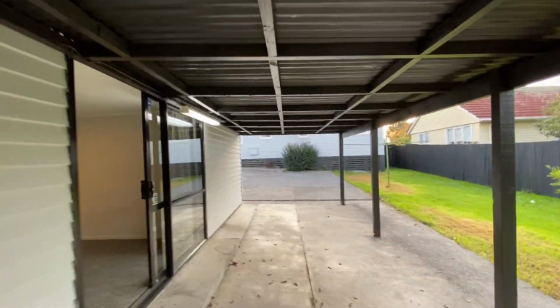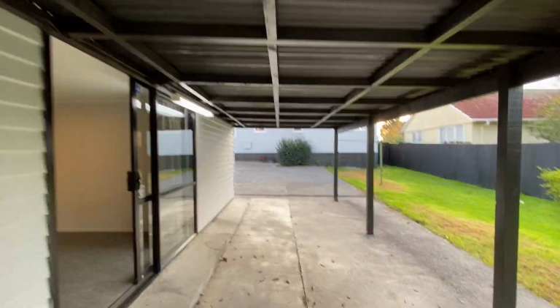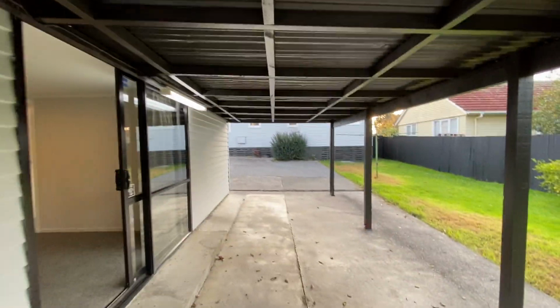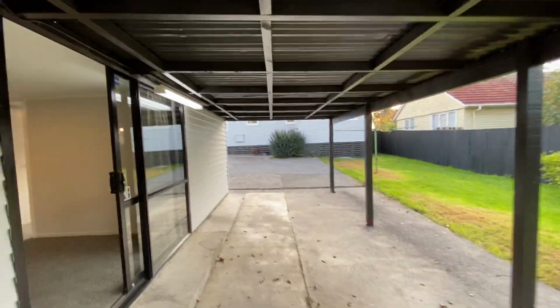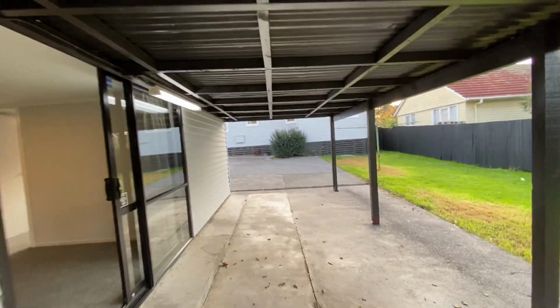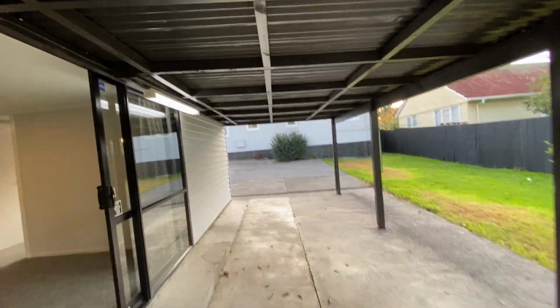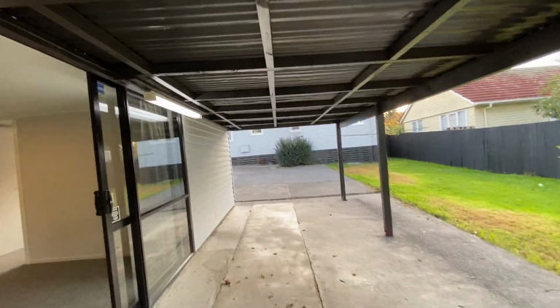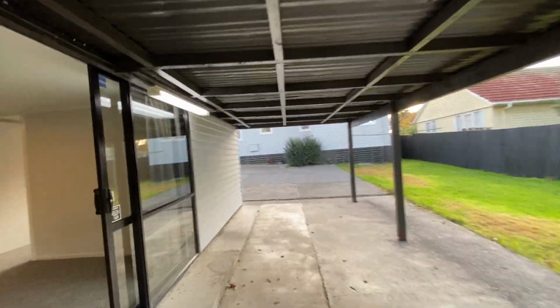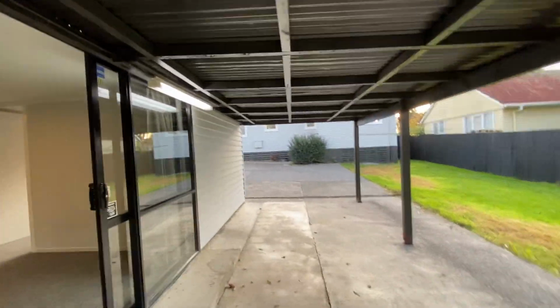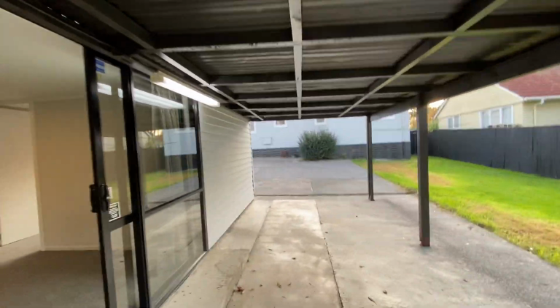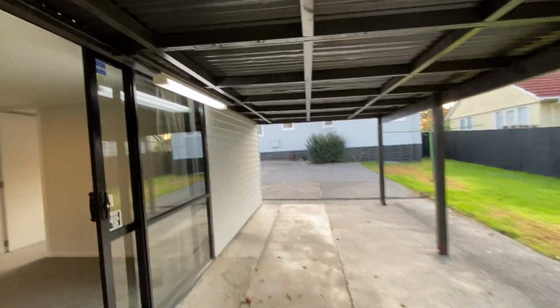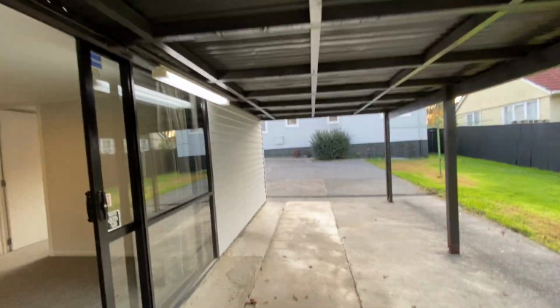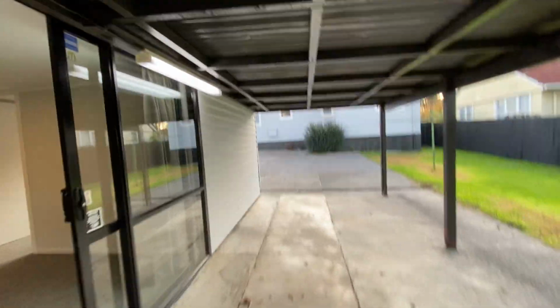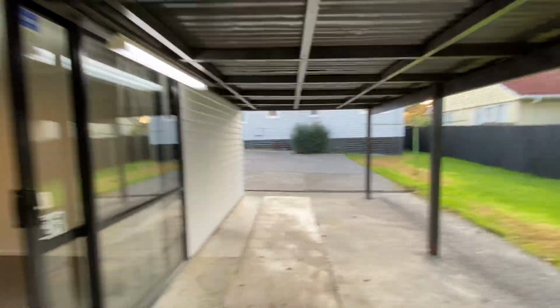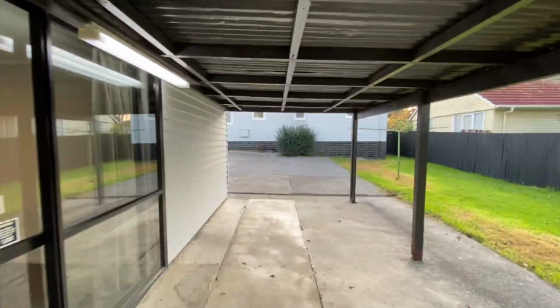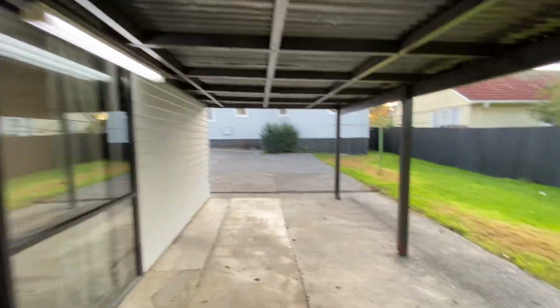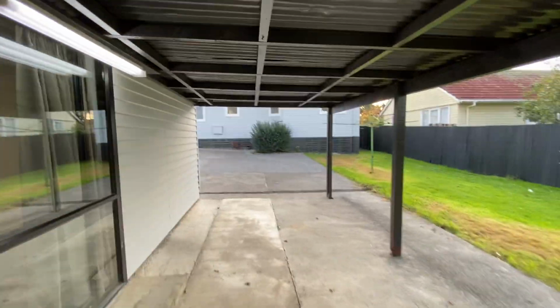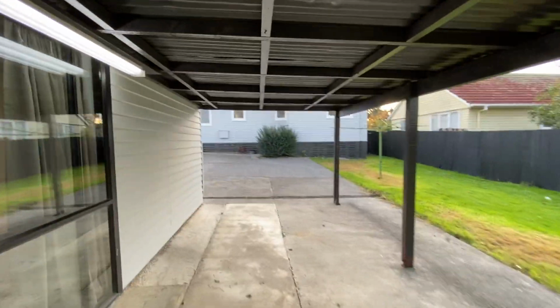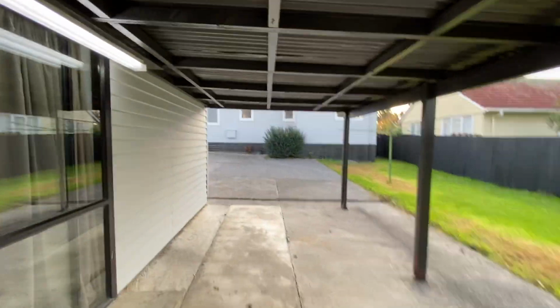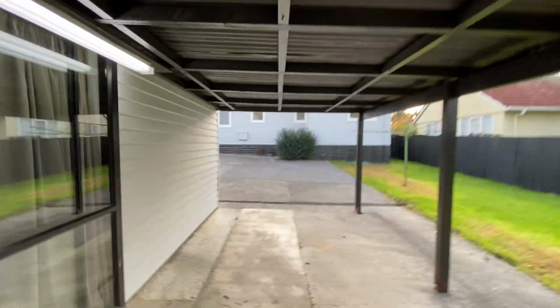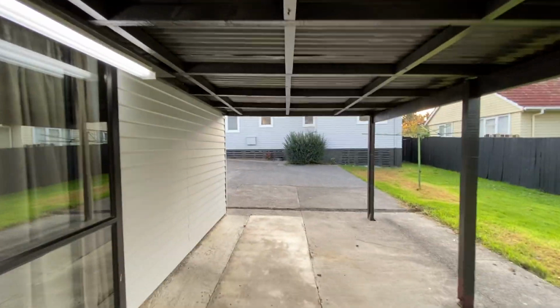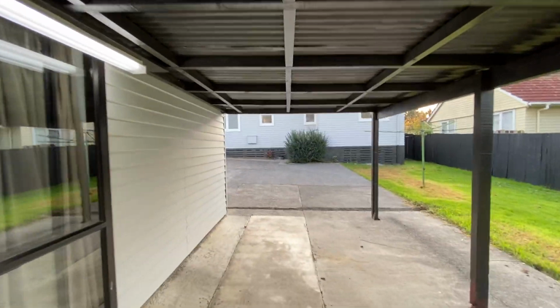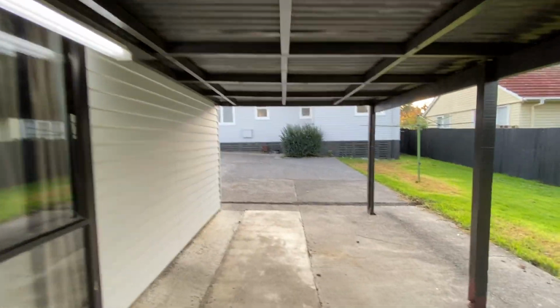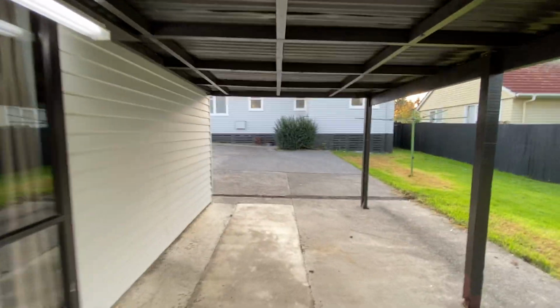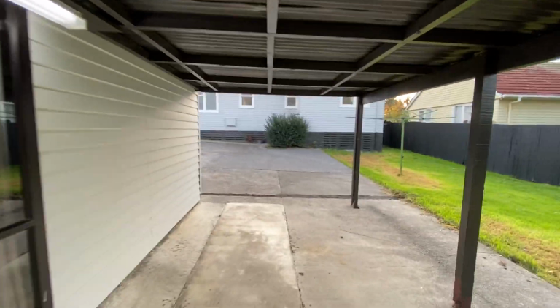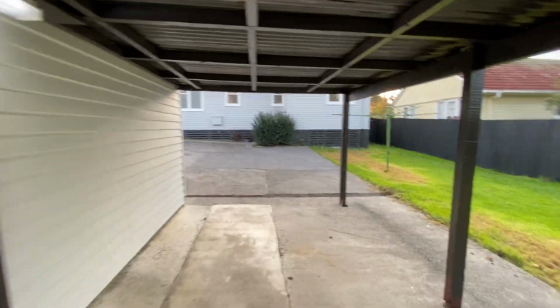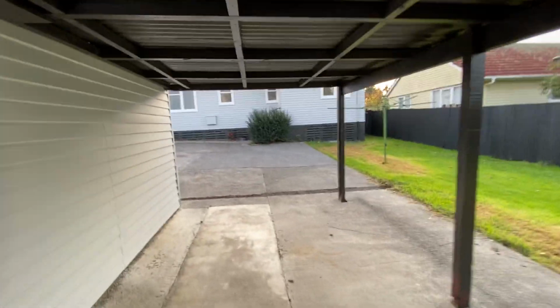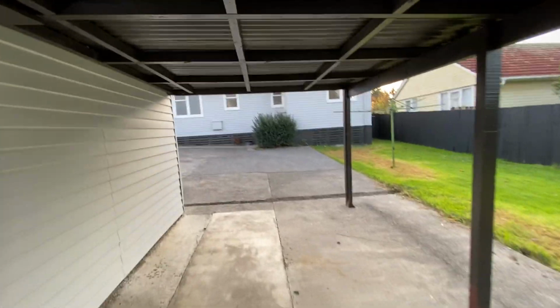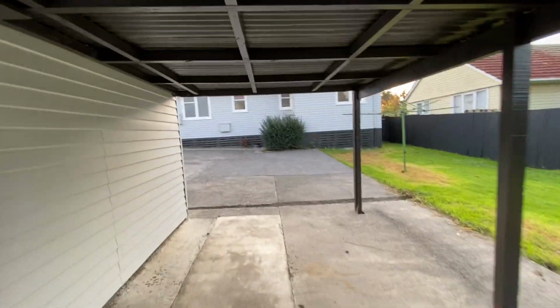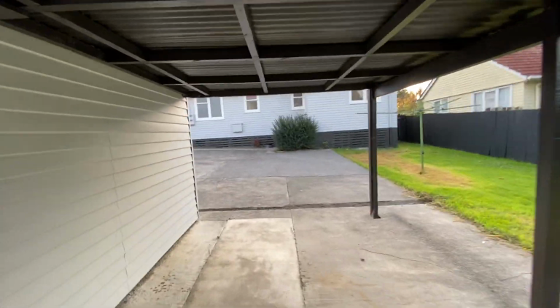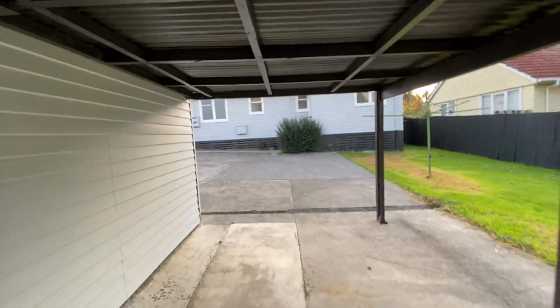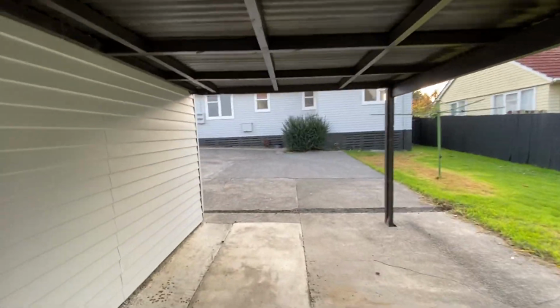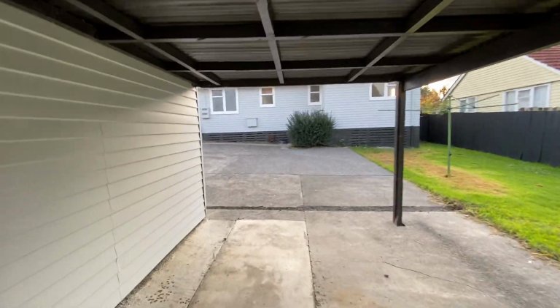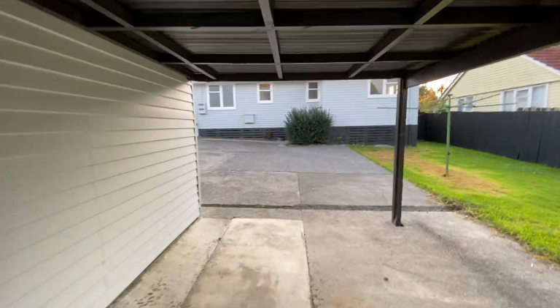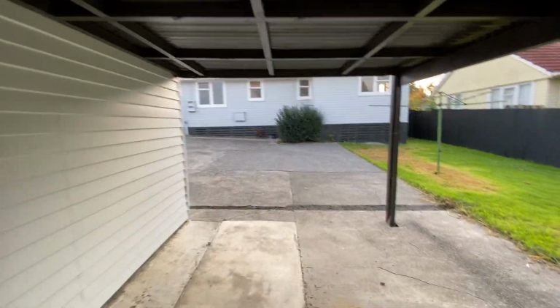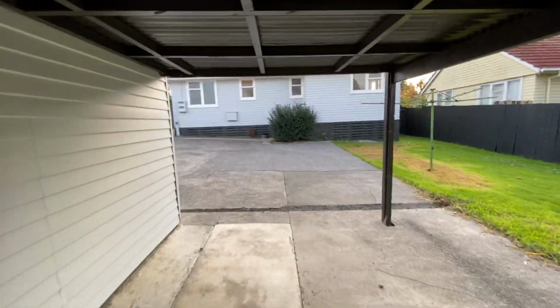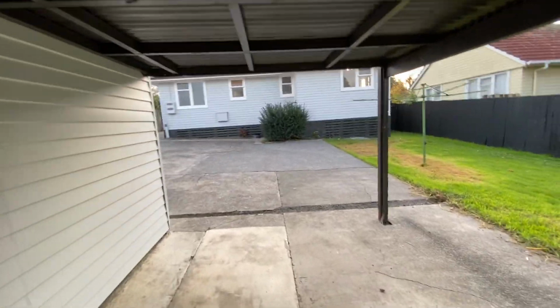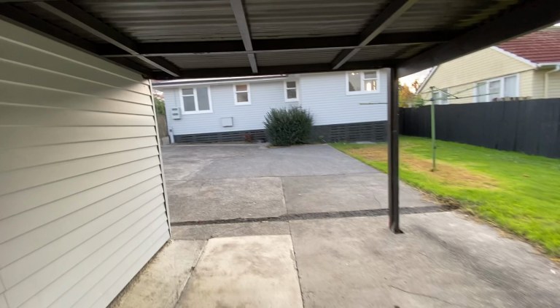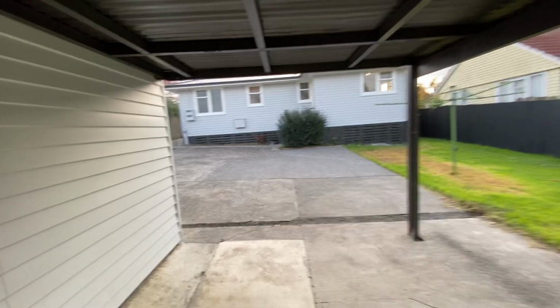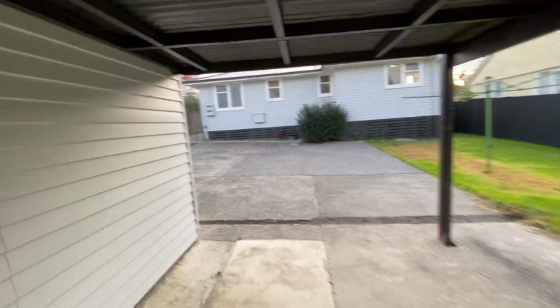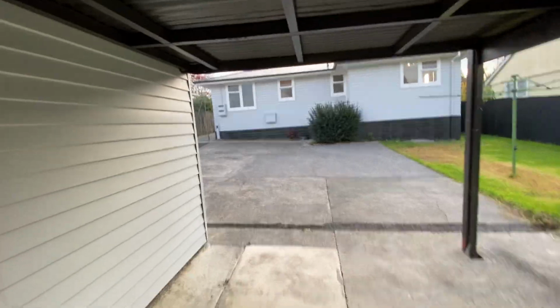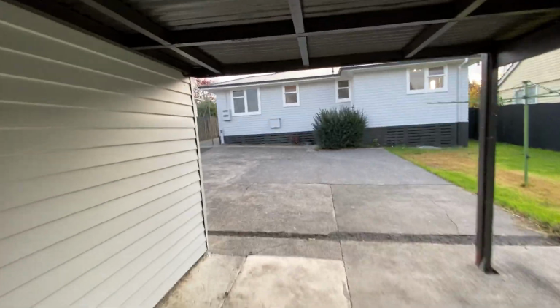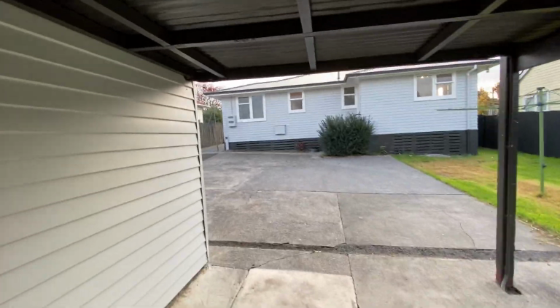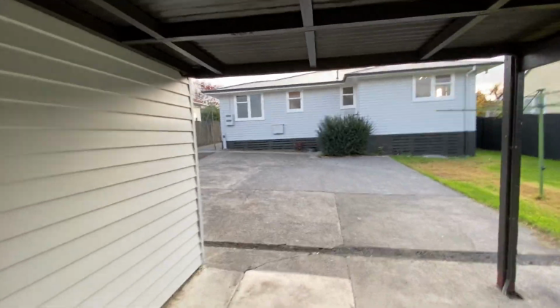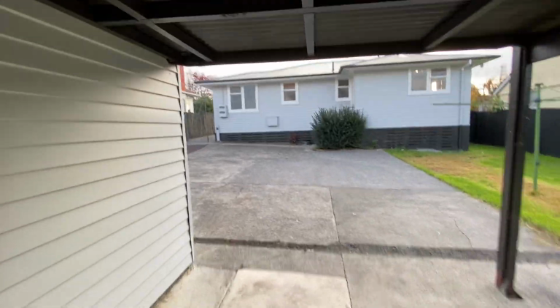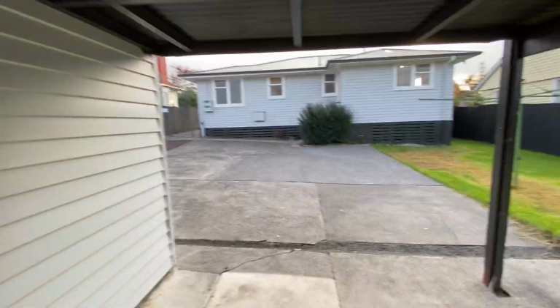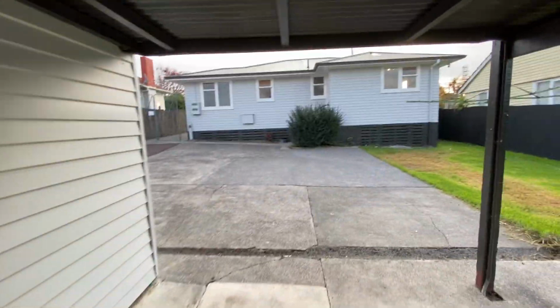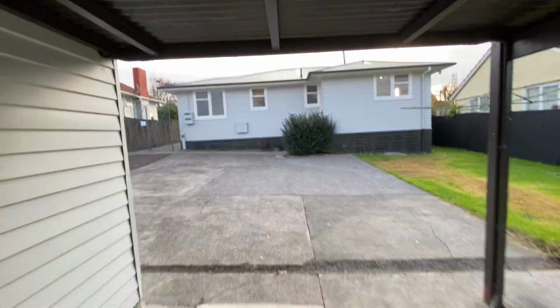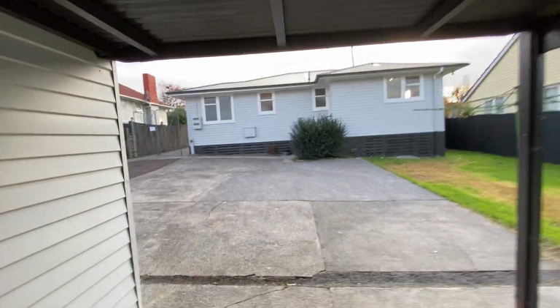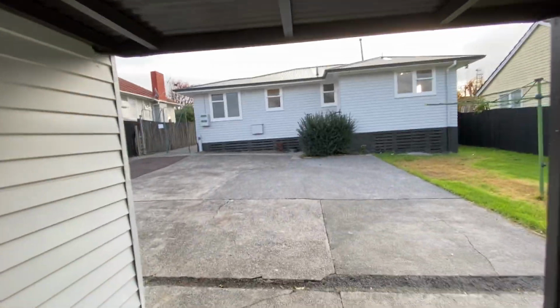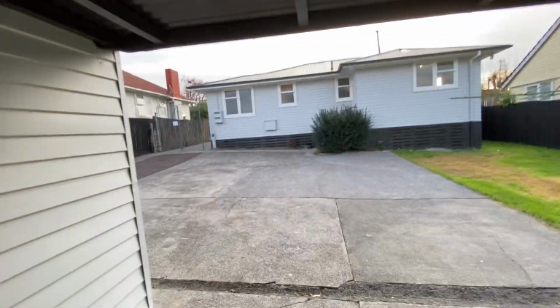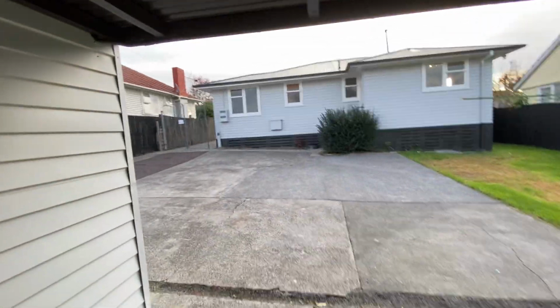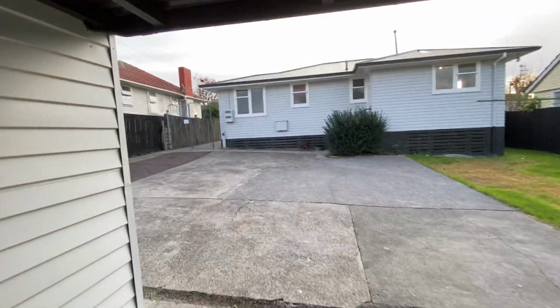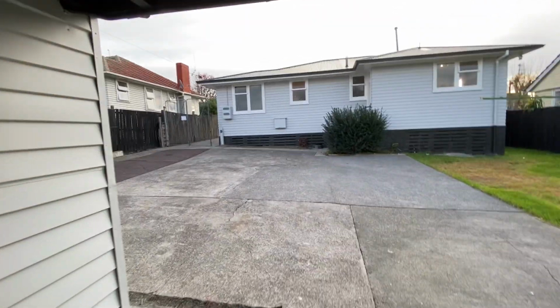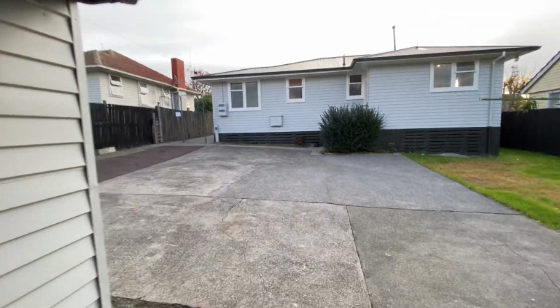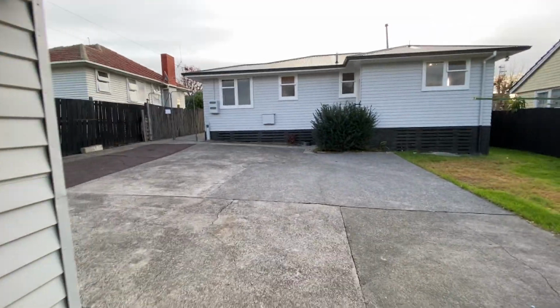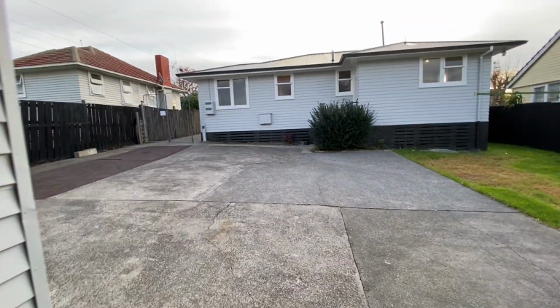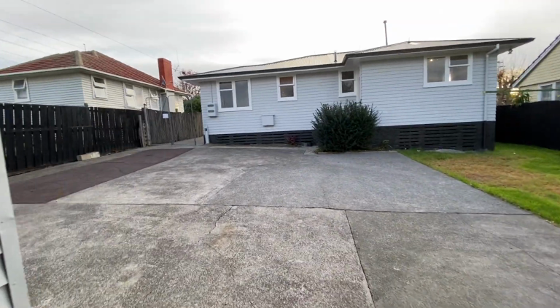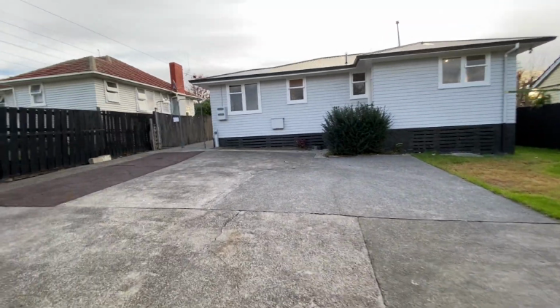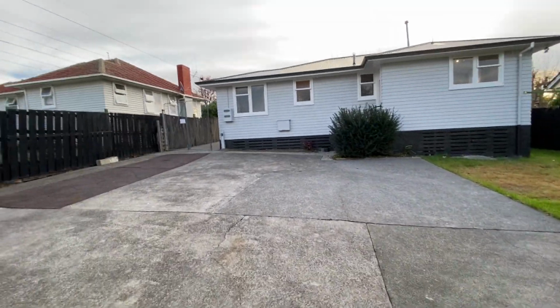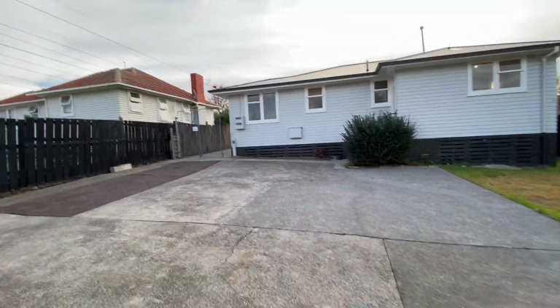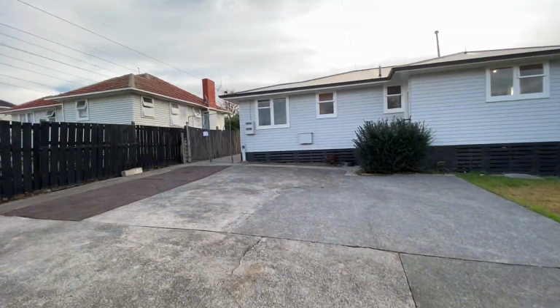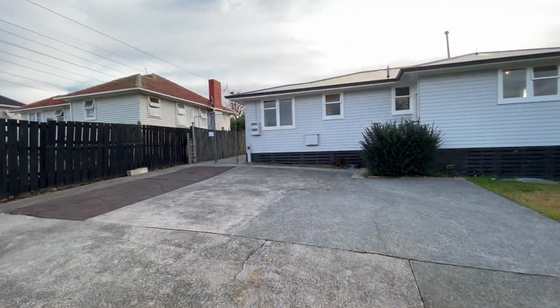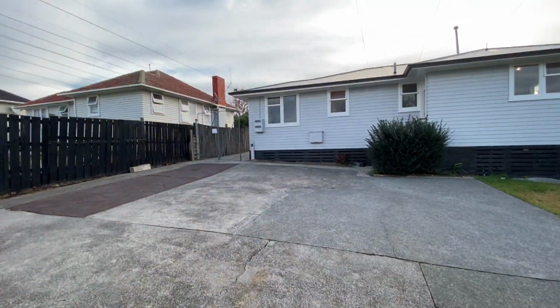Give me a call if you're looking for a property in Otara — this is 21 Gilbert Road, Otara. Thank you for watching.